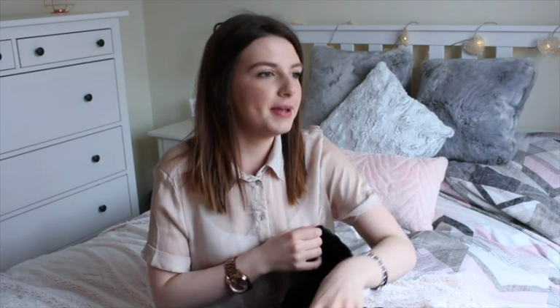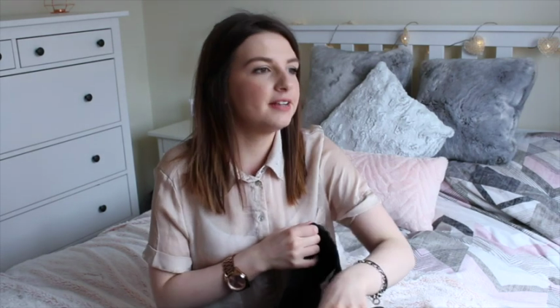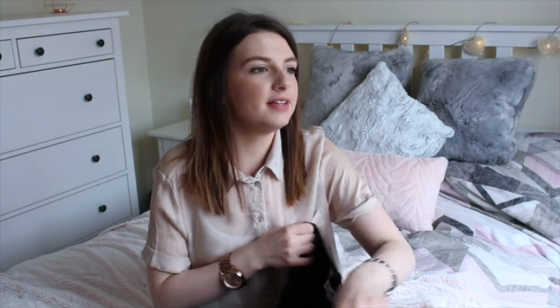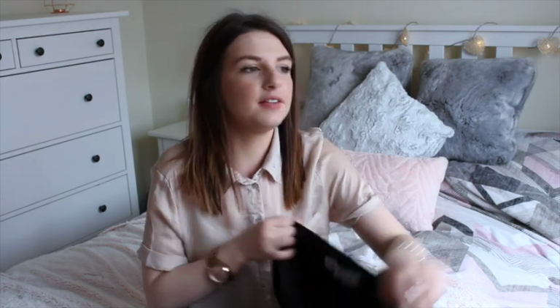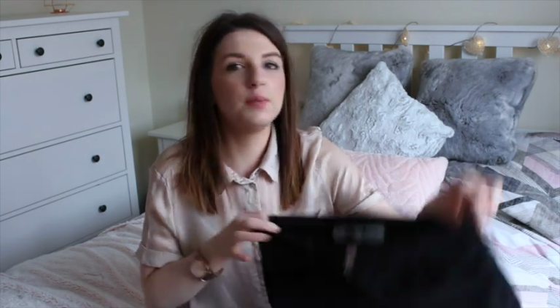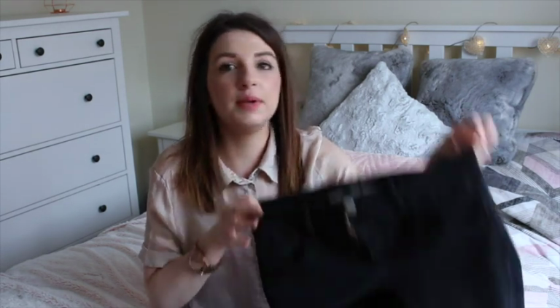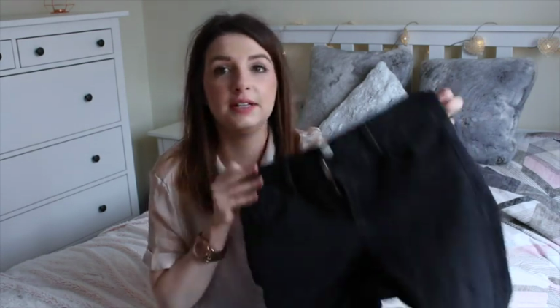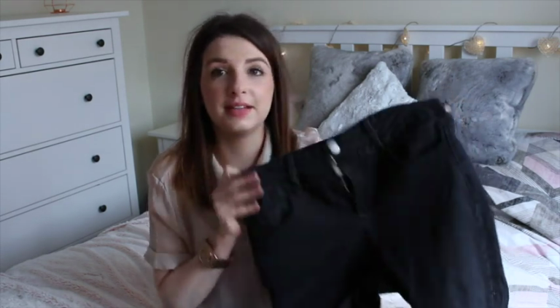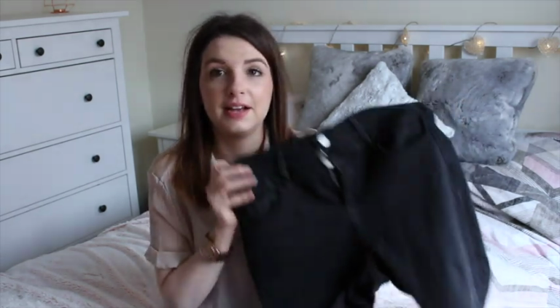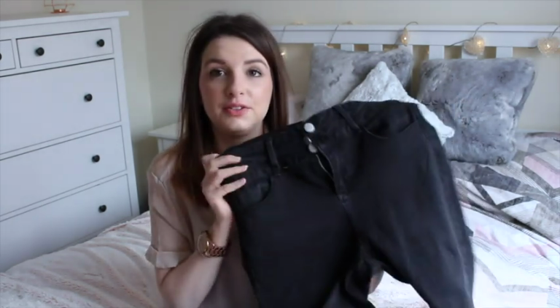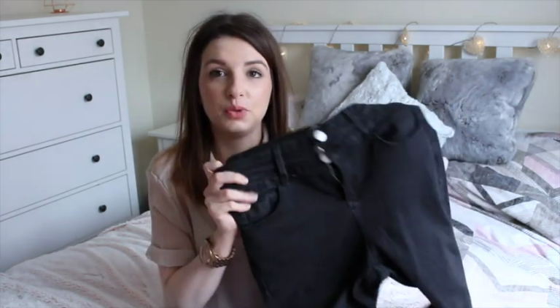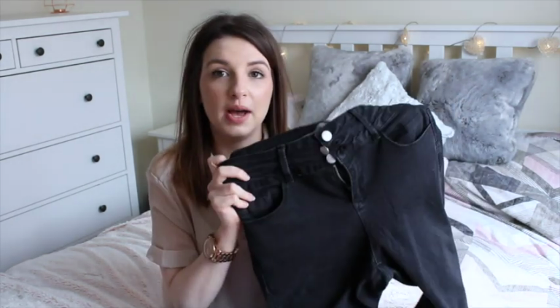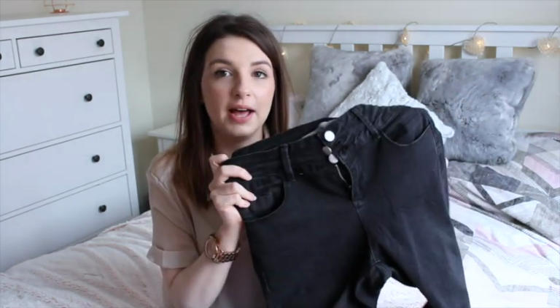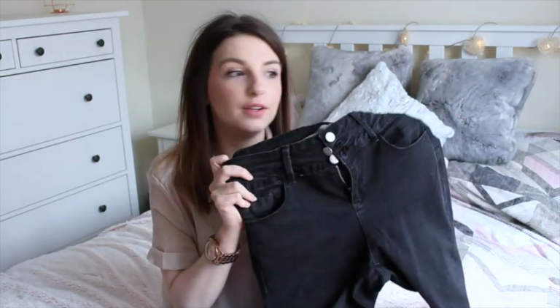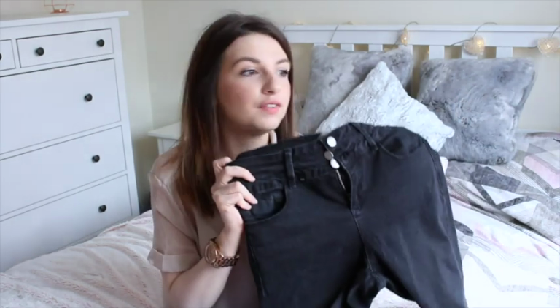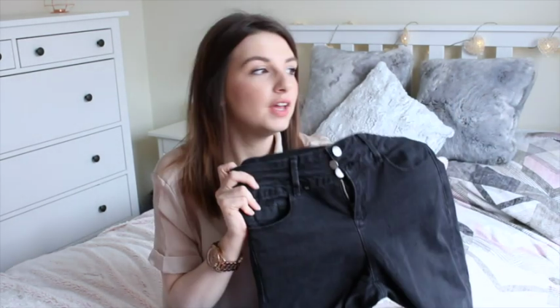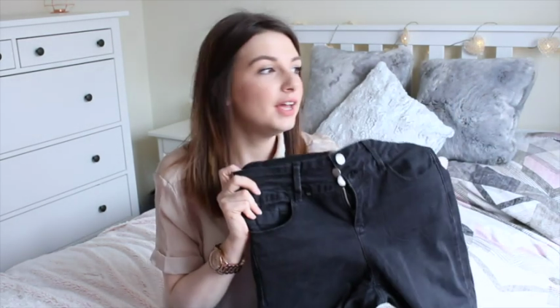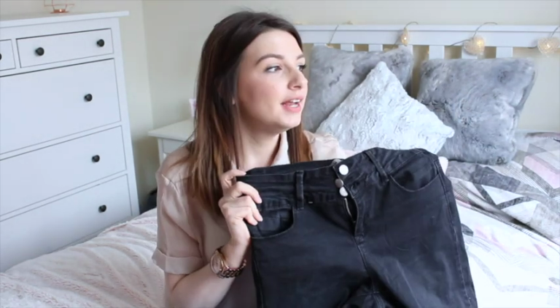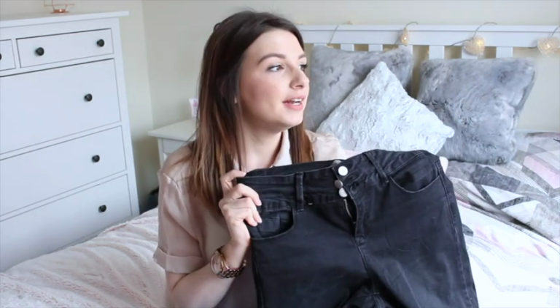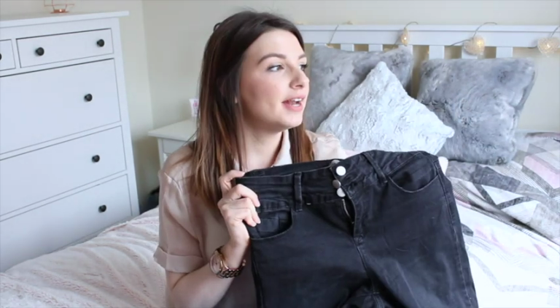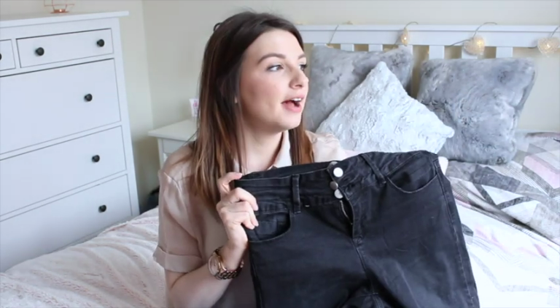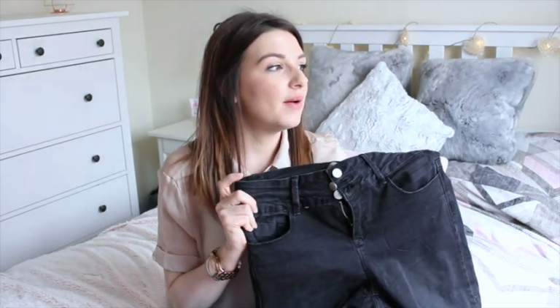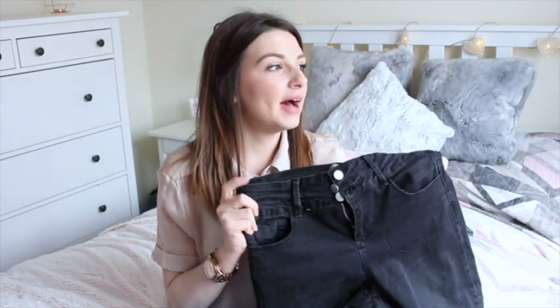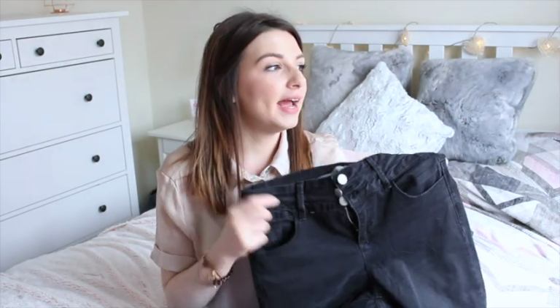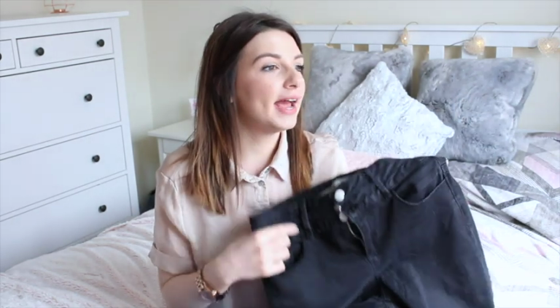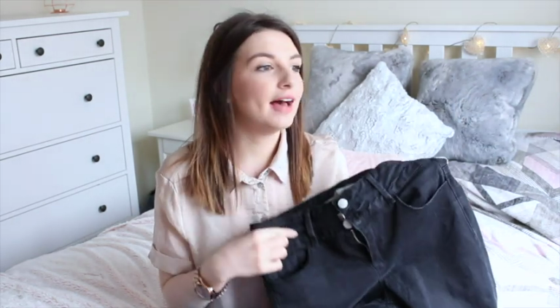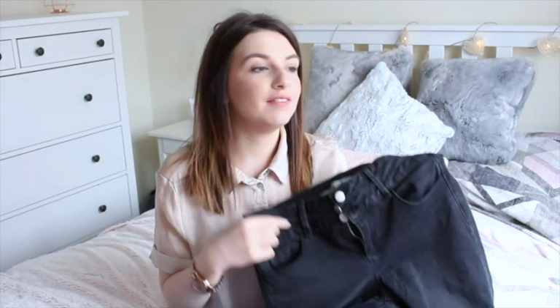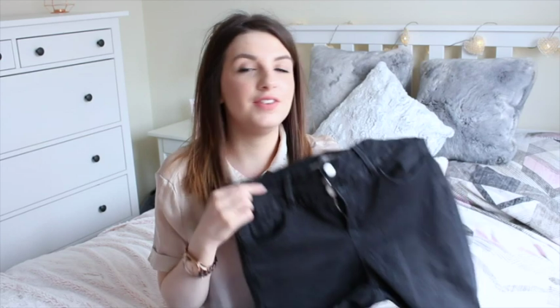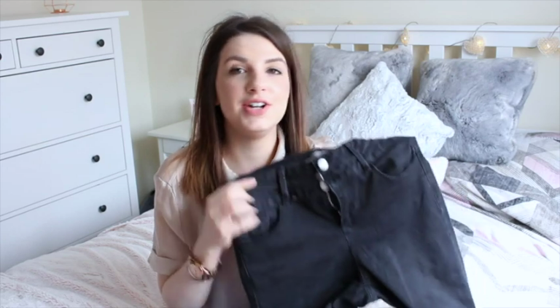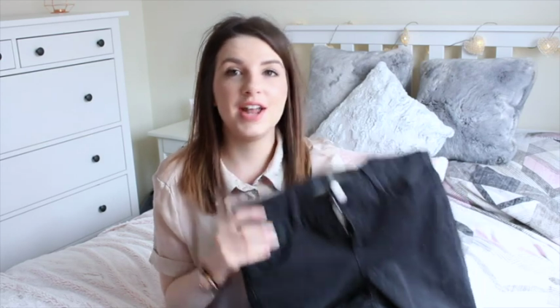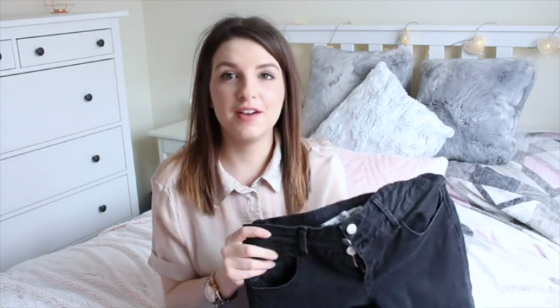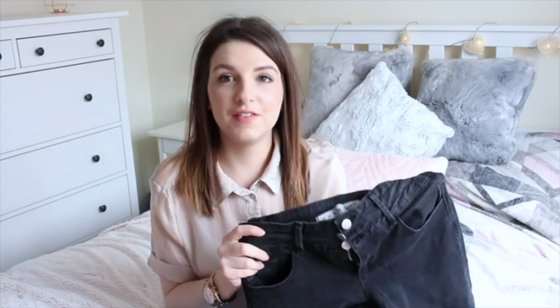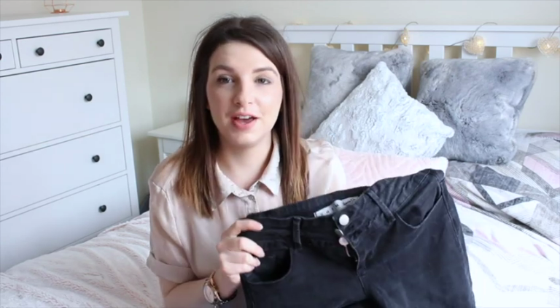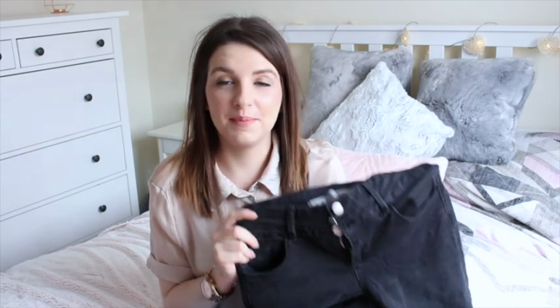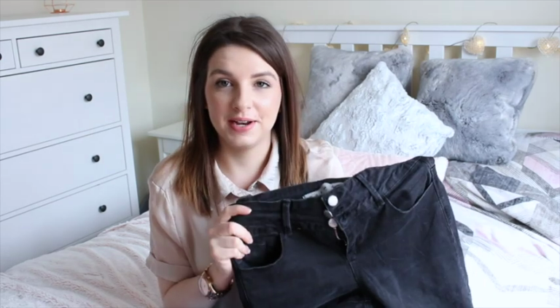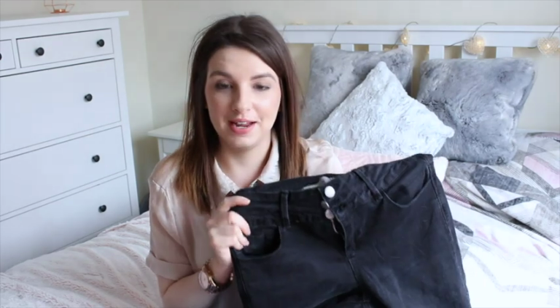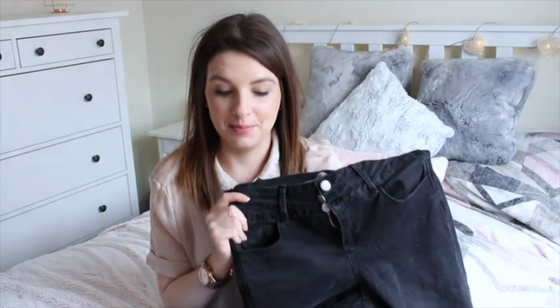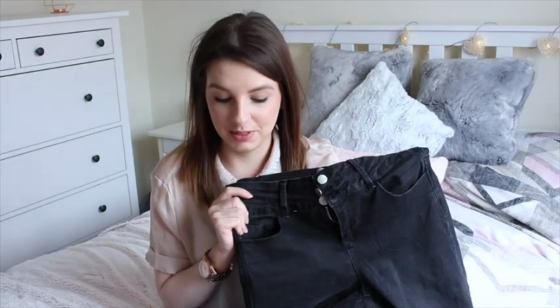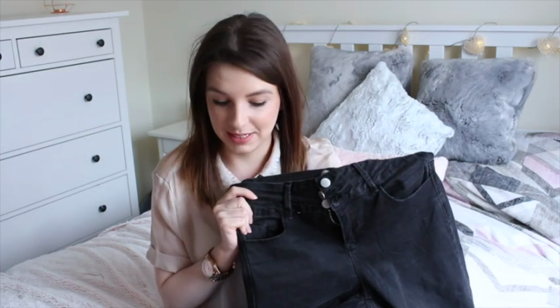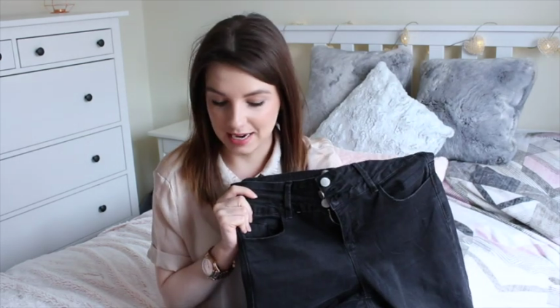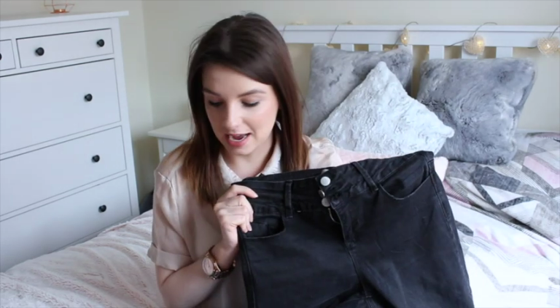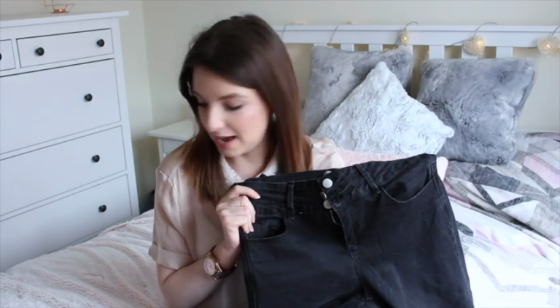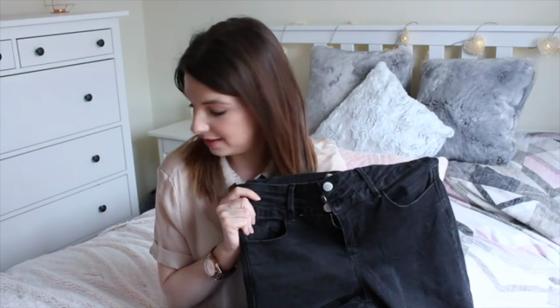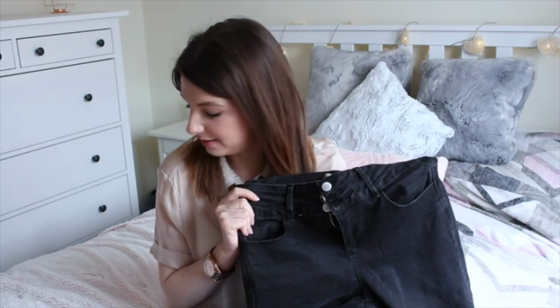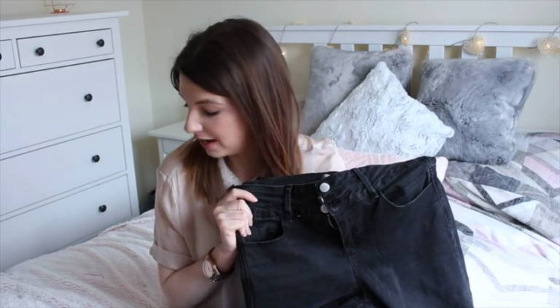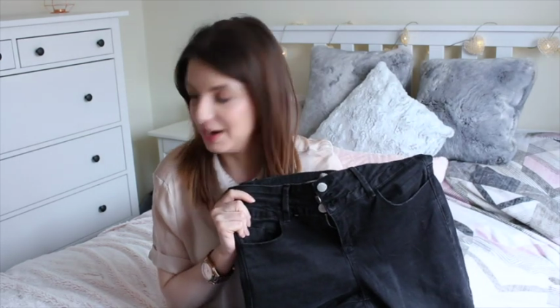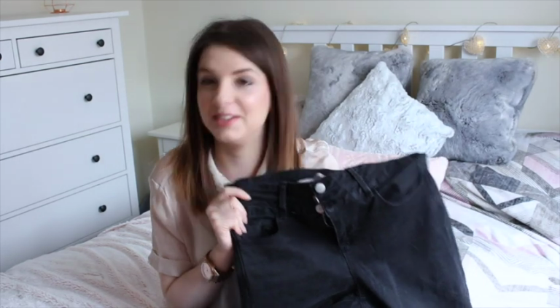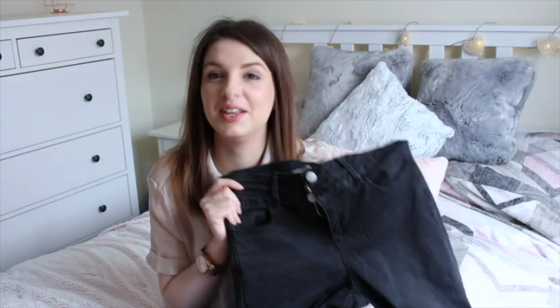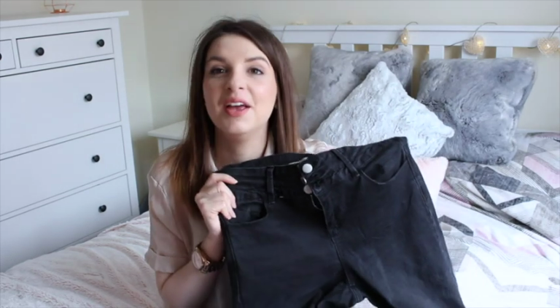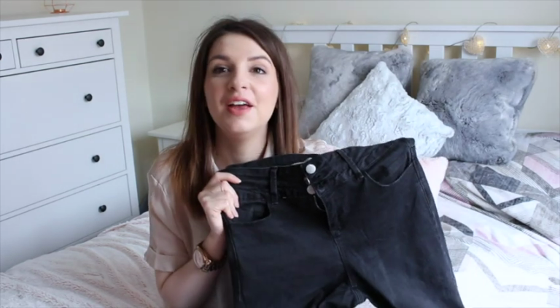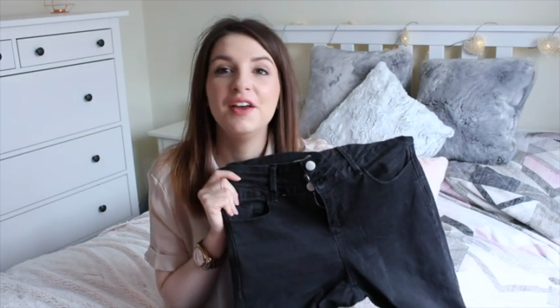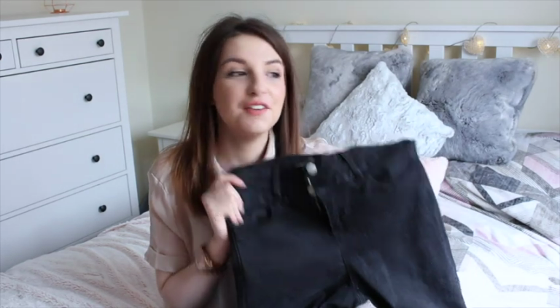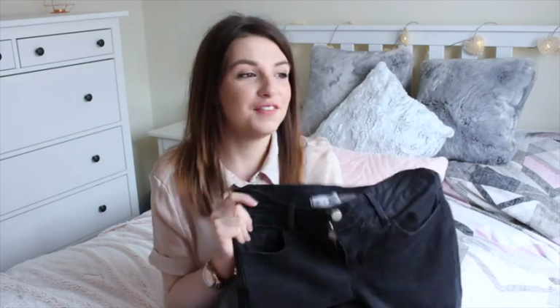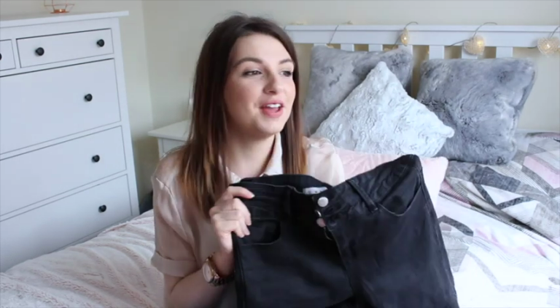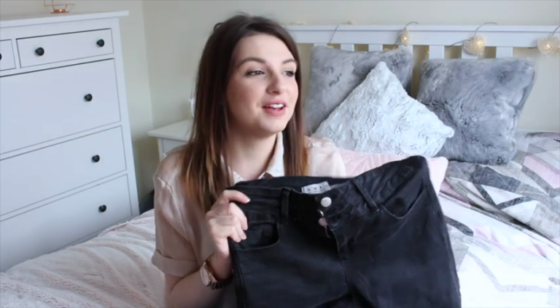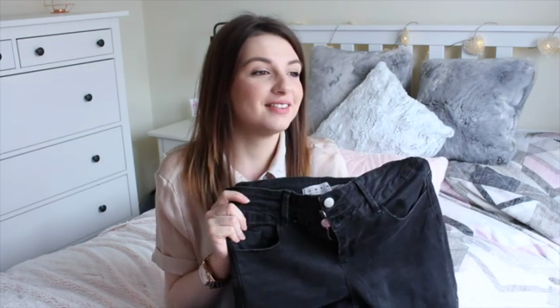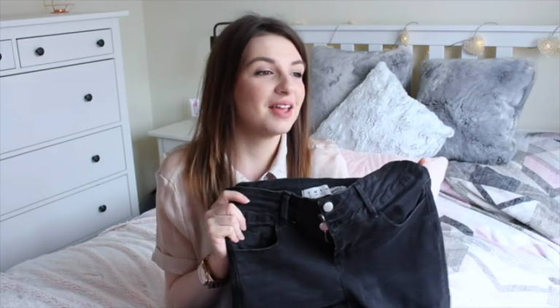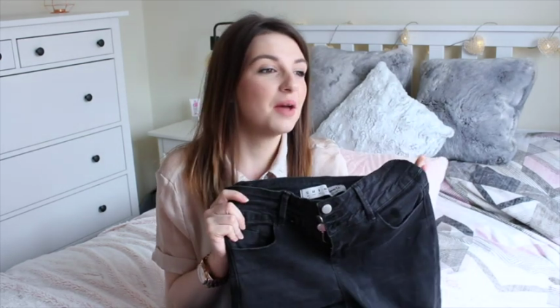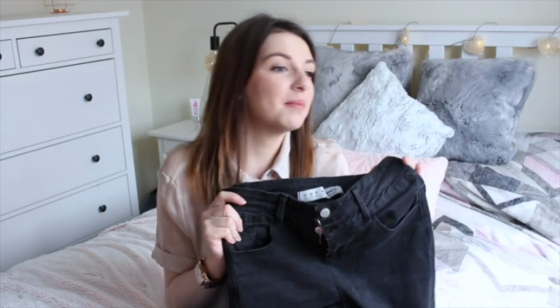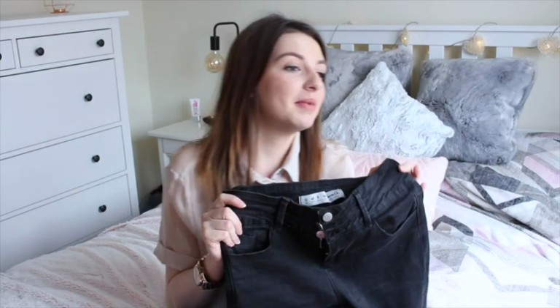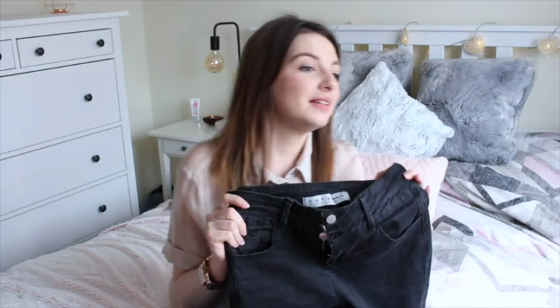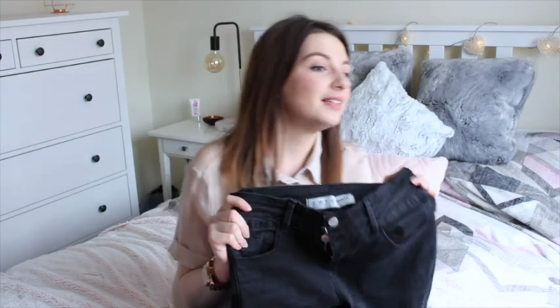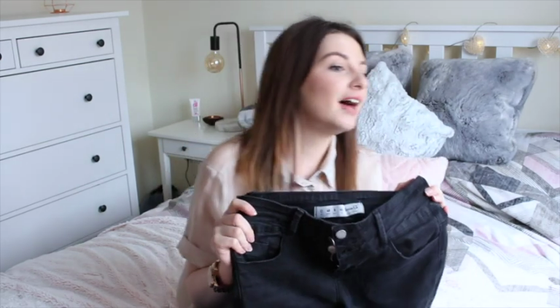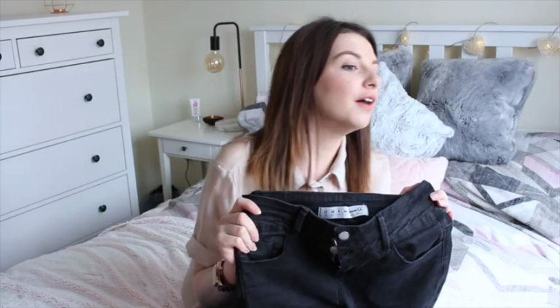I picked these up in a size 12. Now I have never been able to get a size 12 to fit myself.